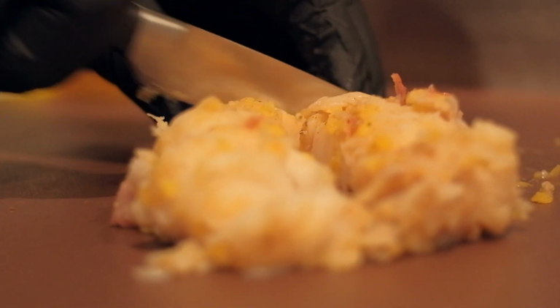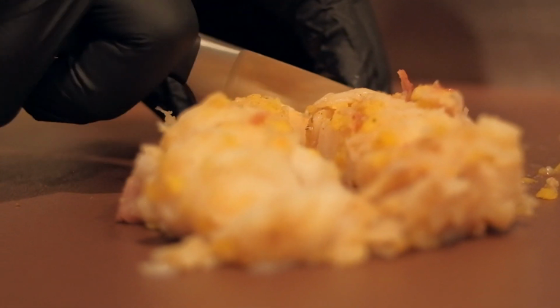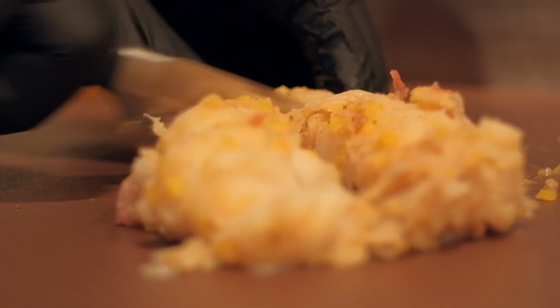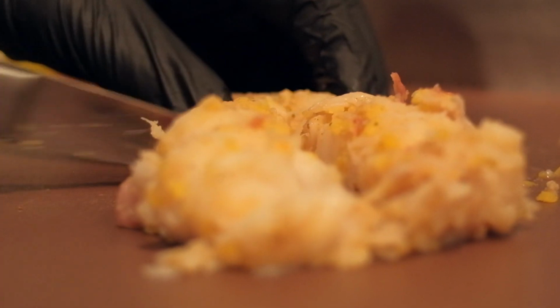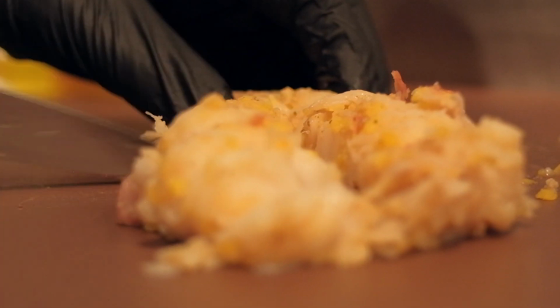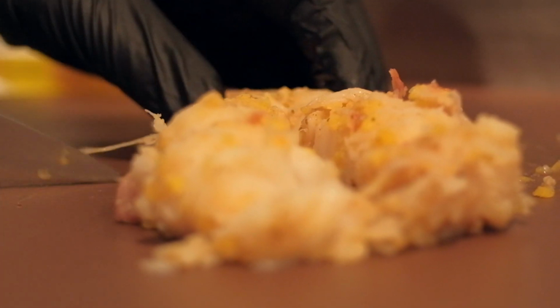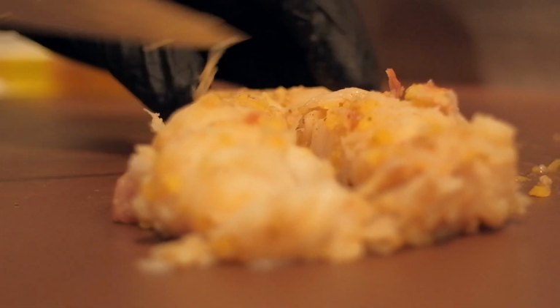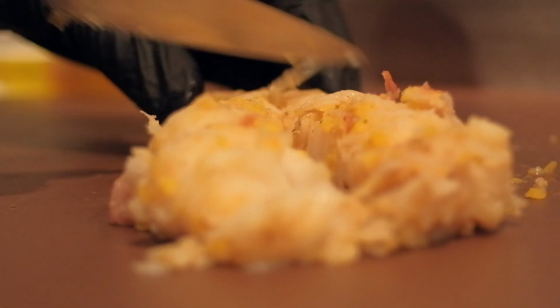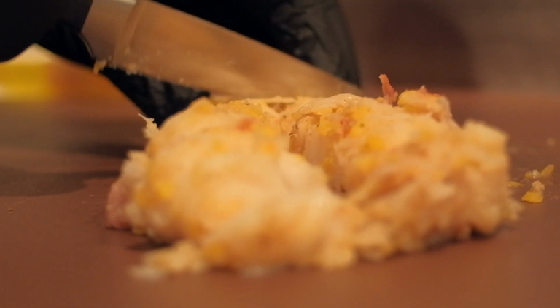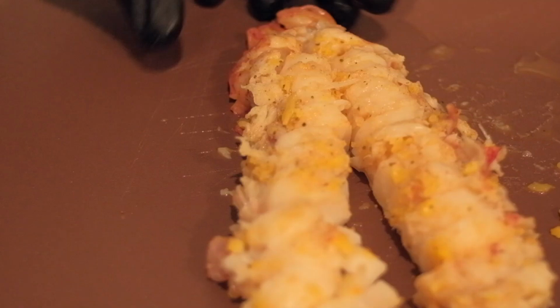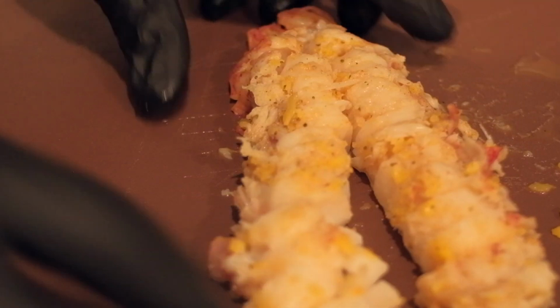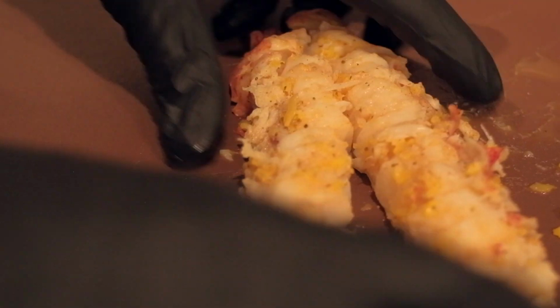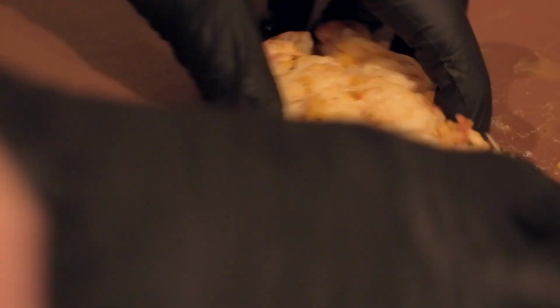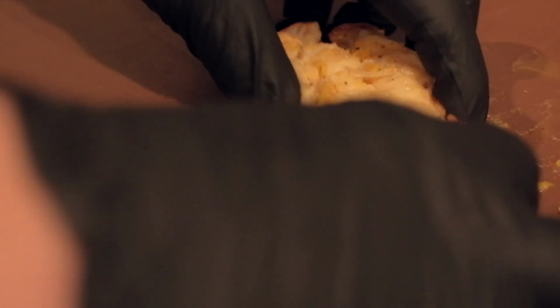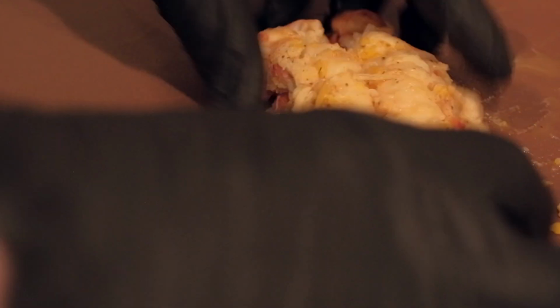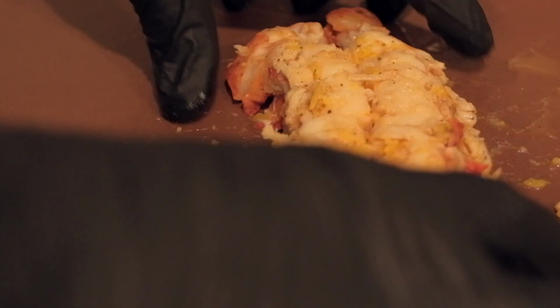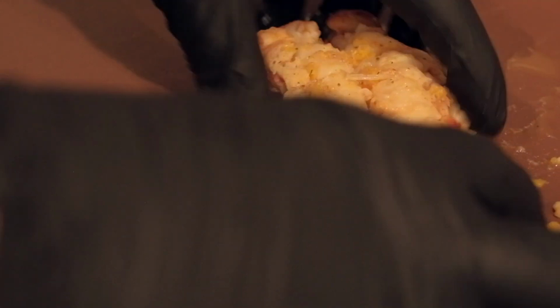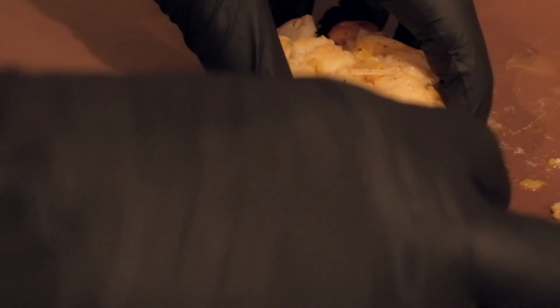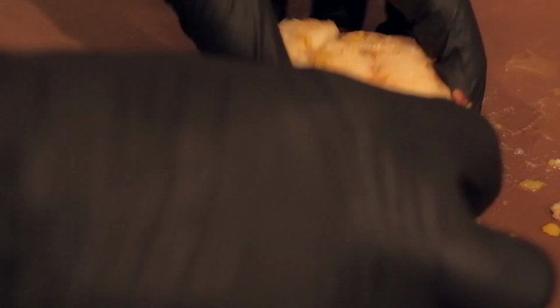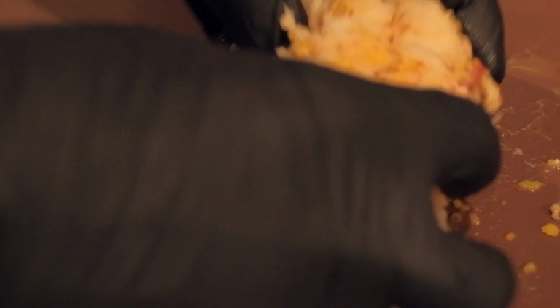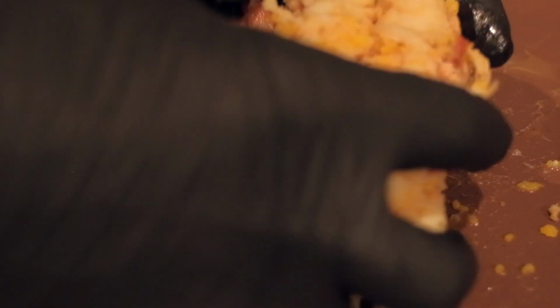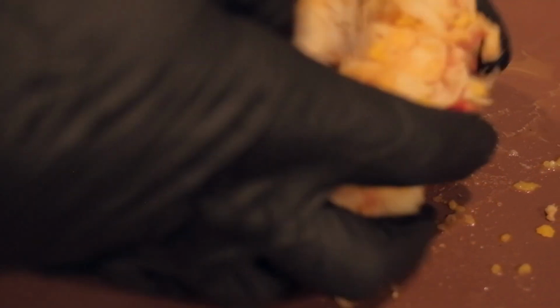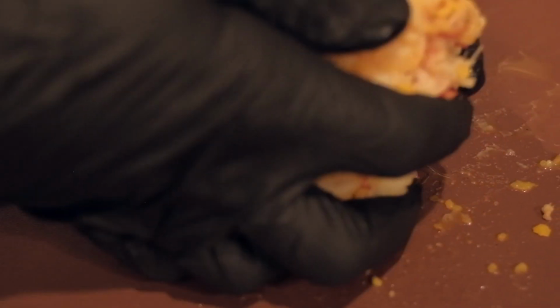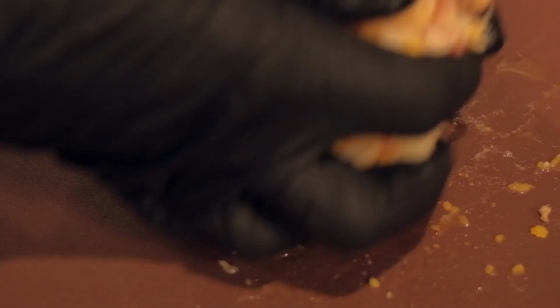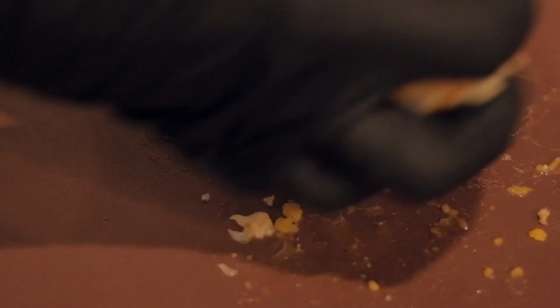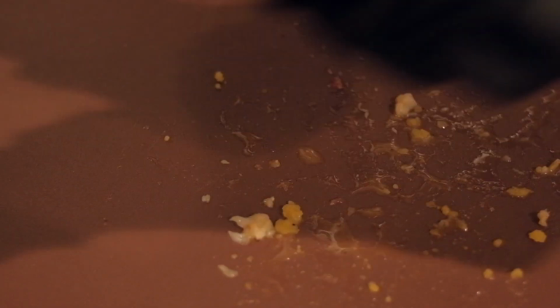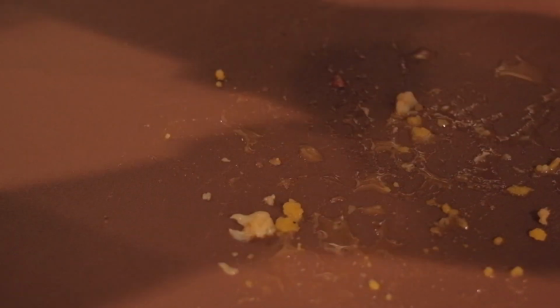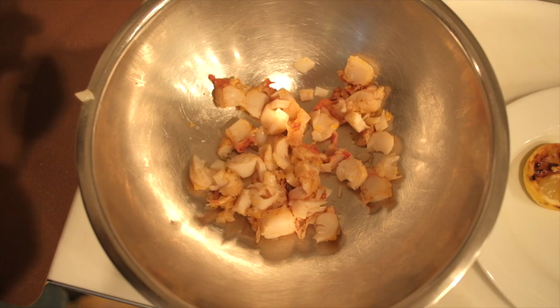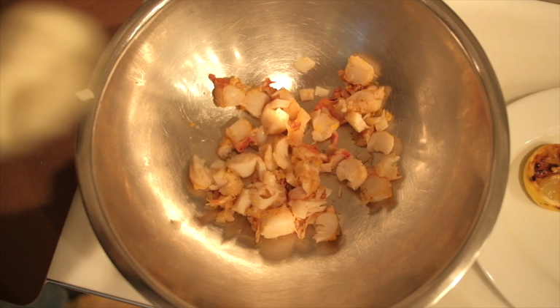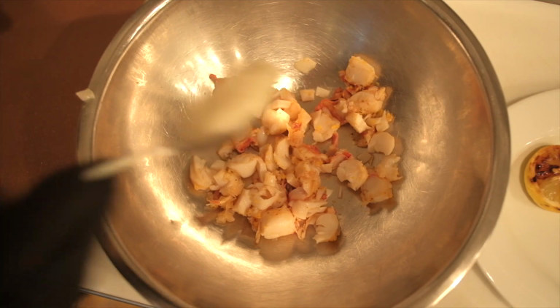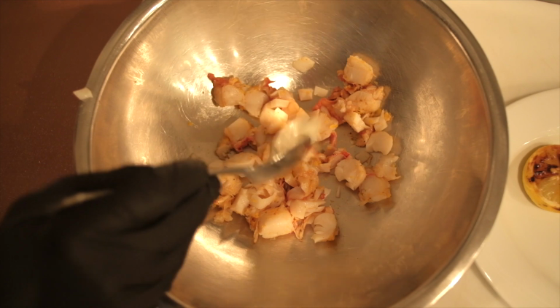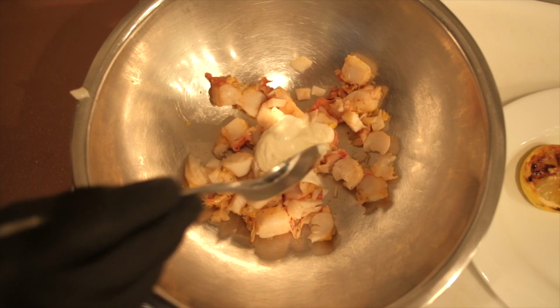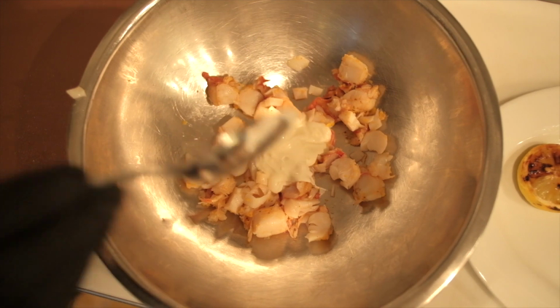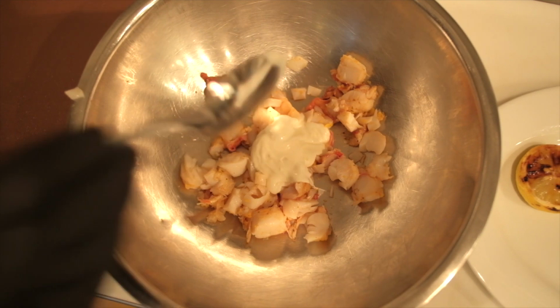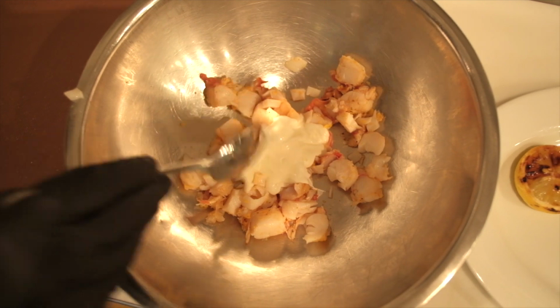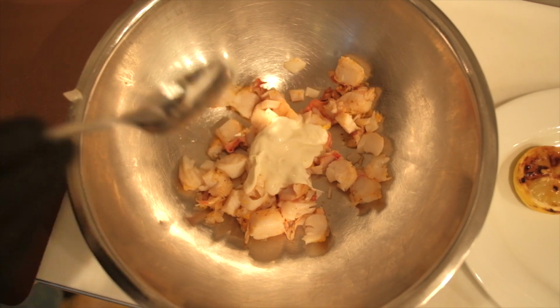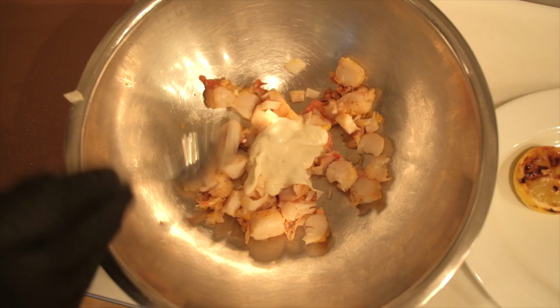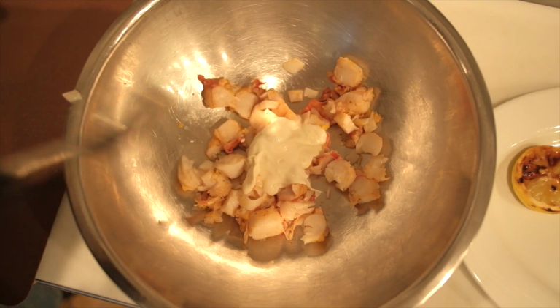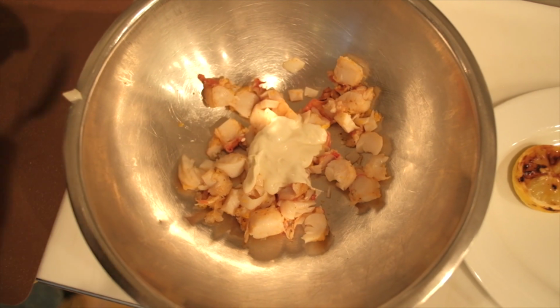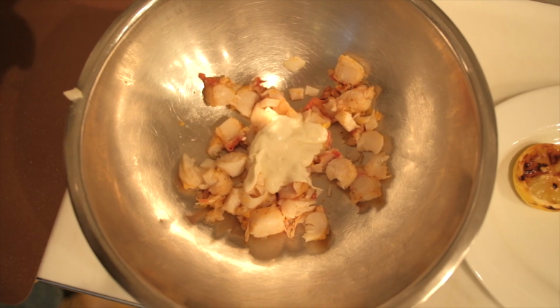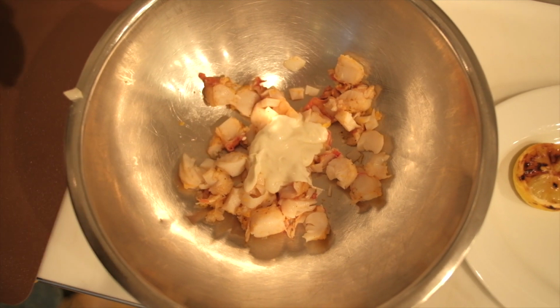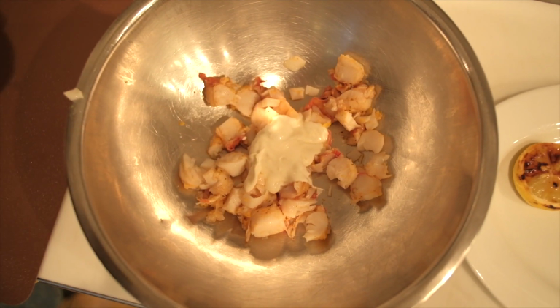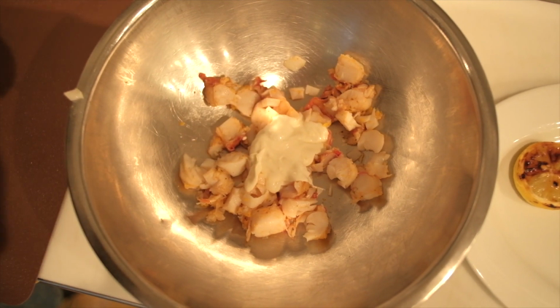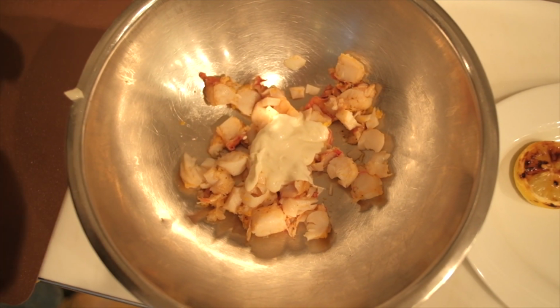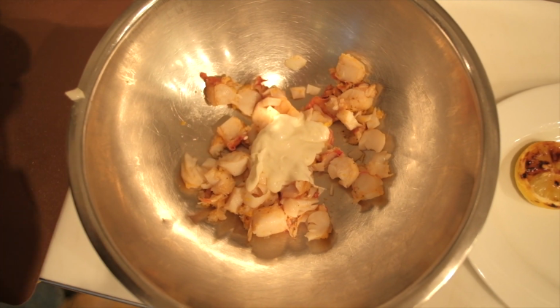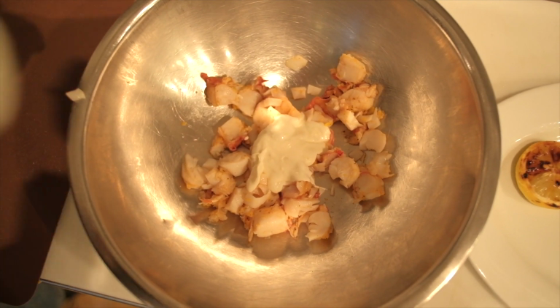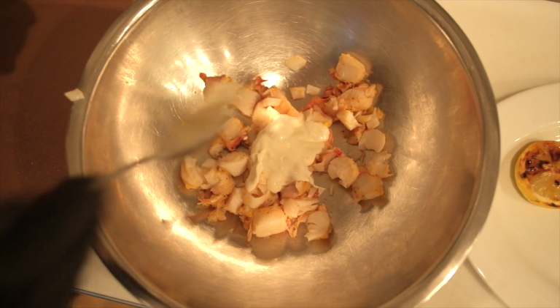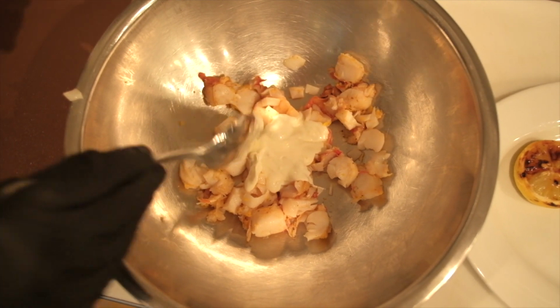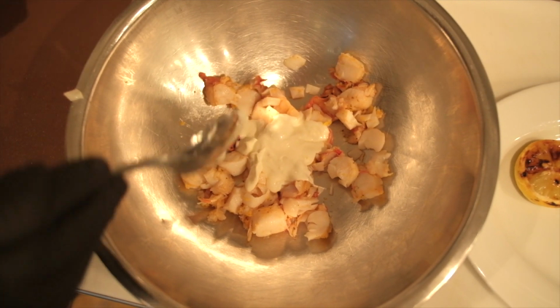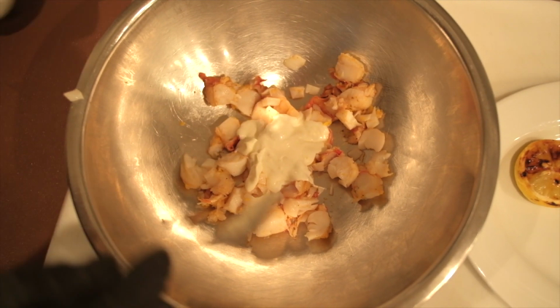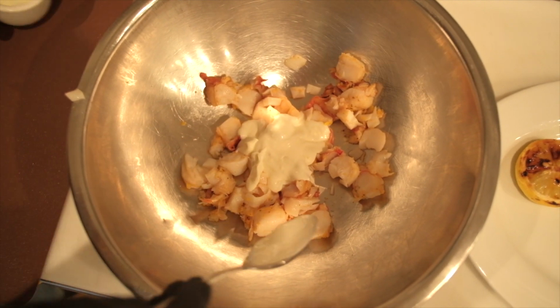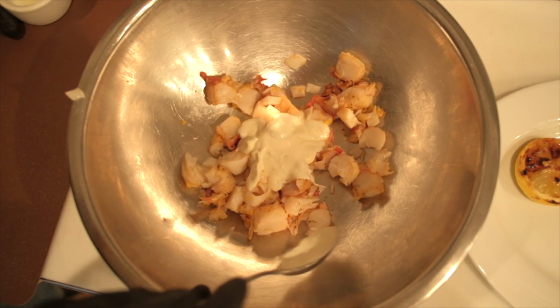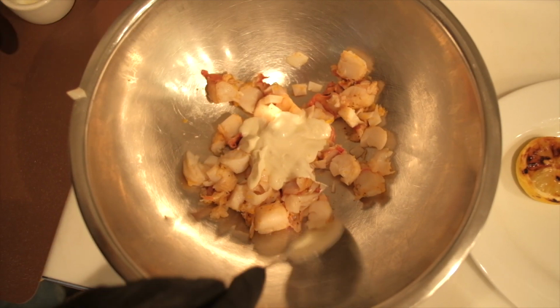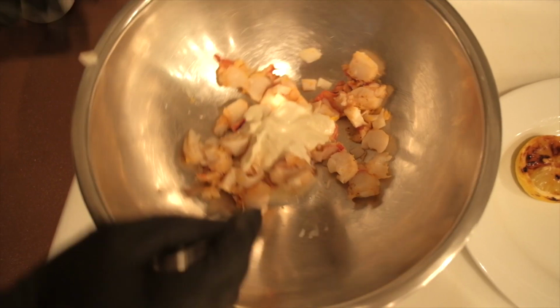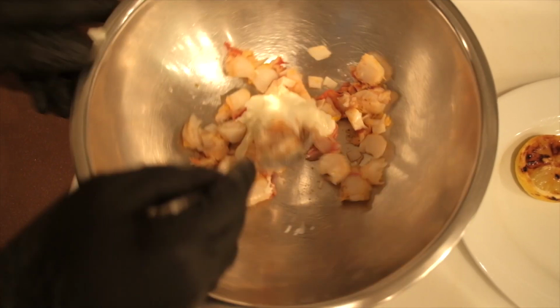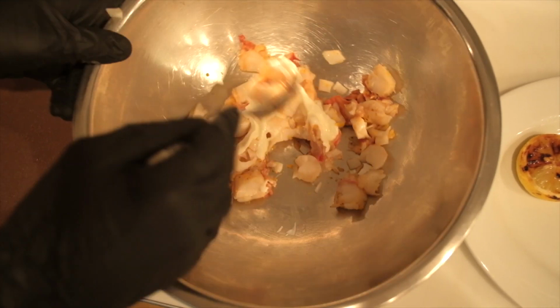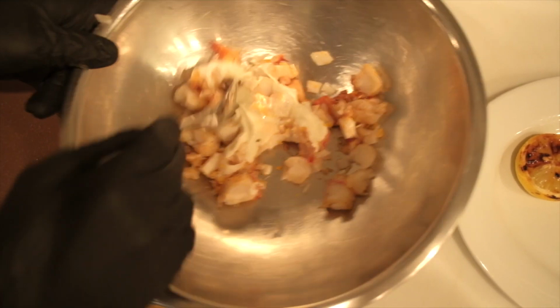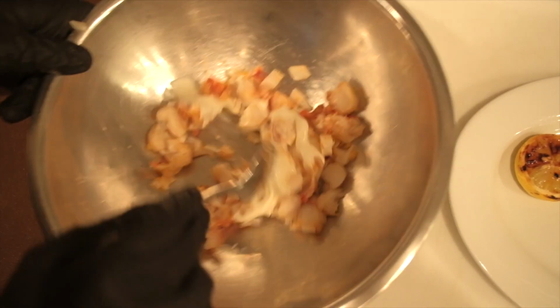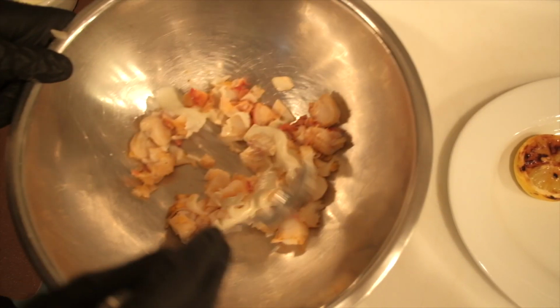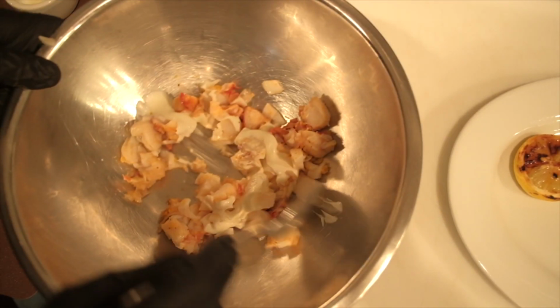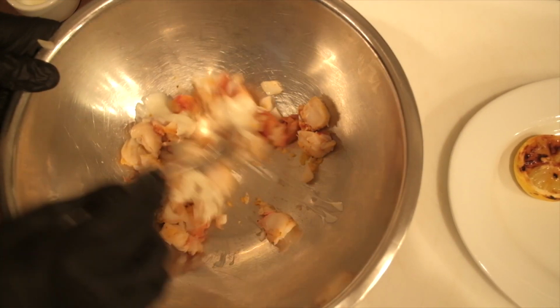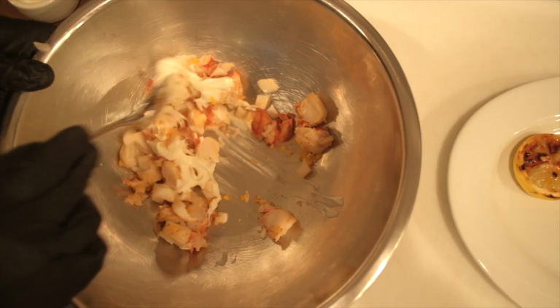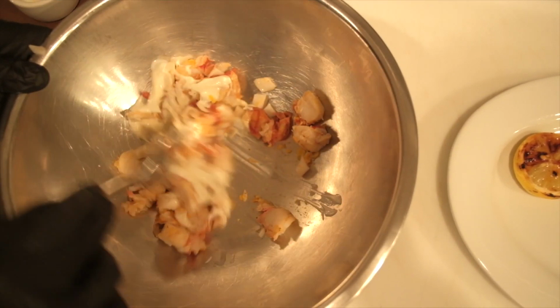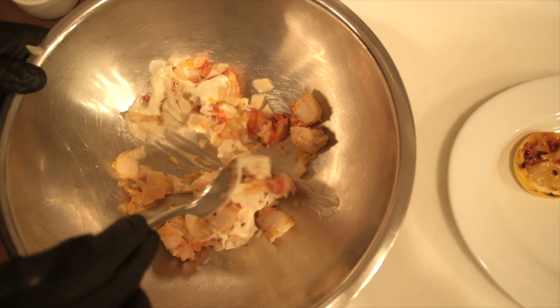We use a Canadian cold water lobster and we take the tail, we butter poach it with grass fed butter. It's fresh.